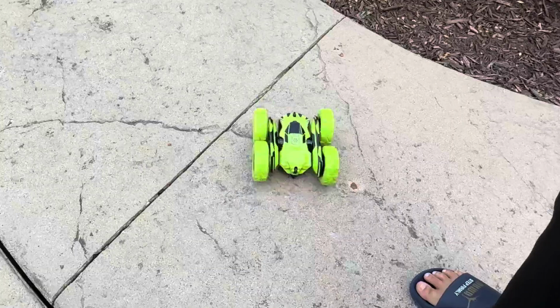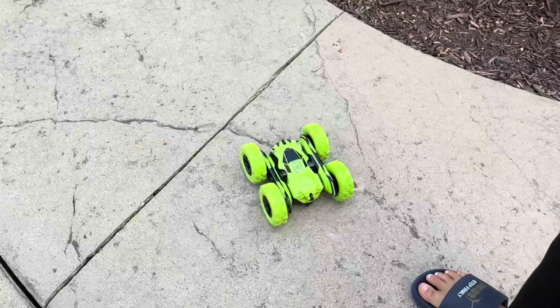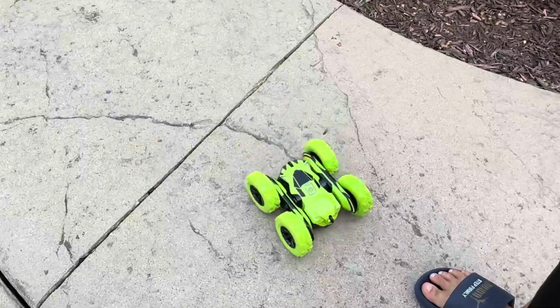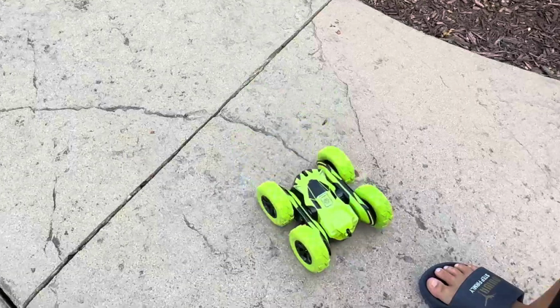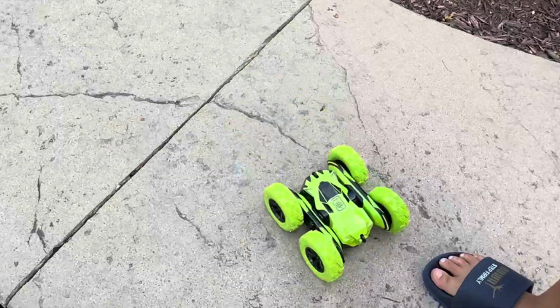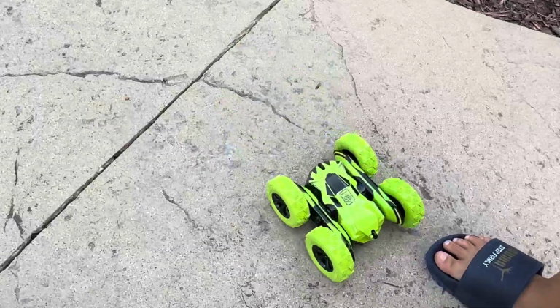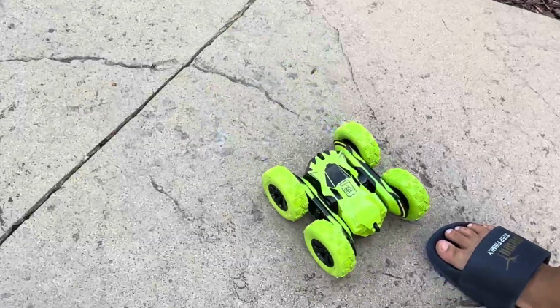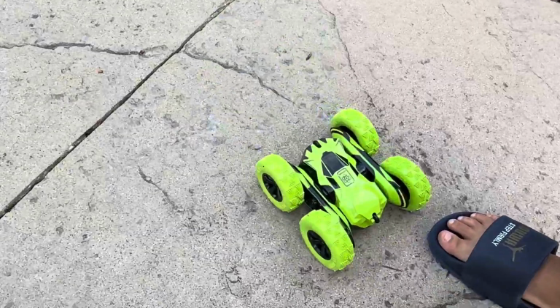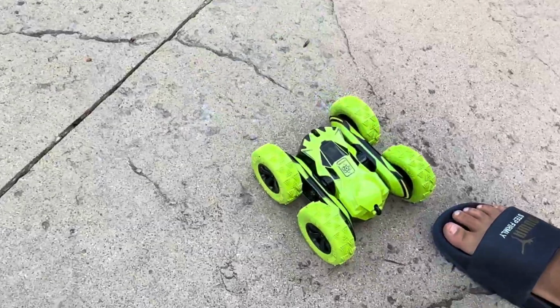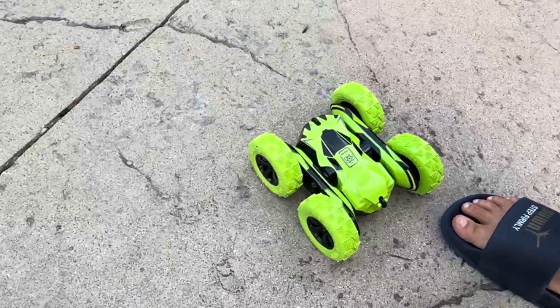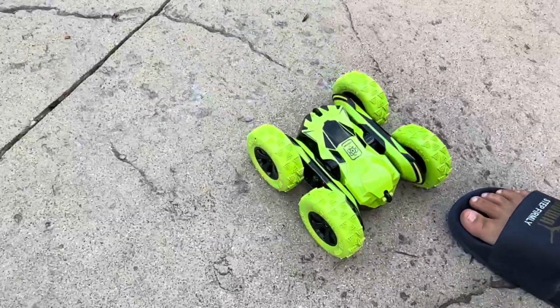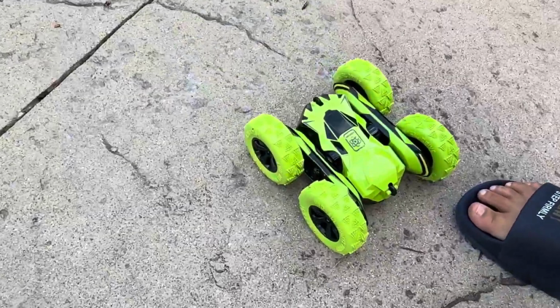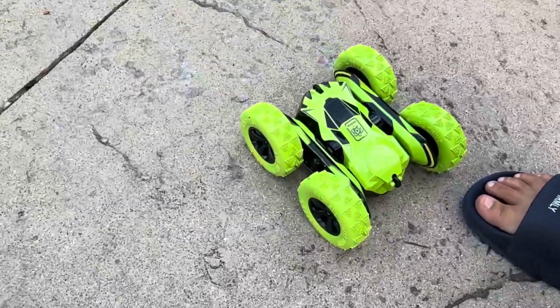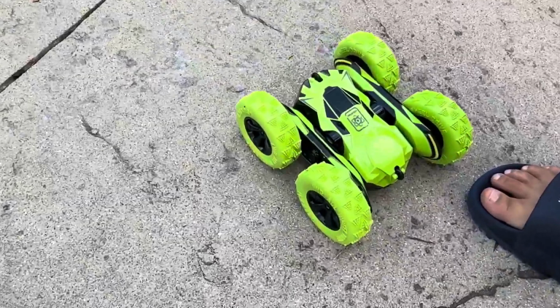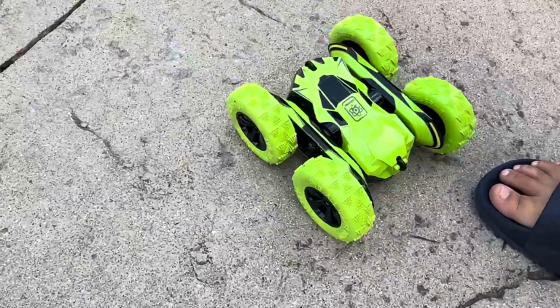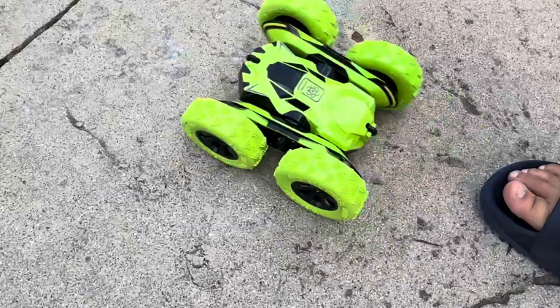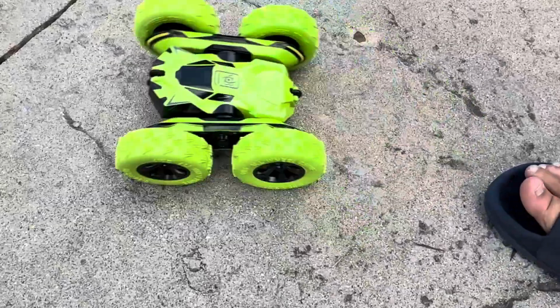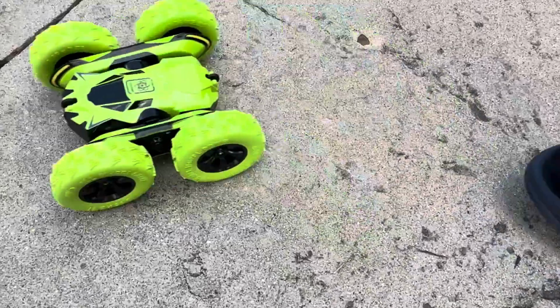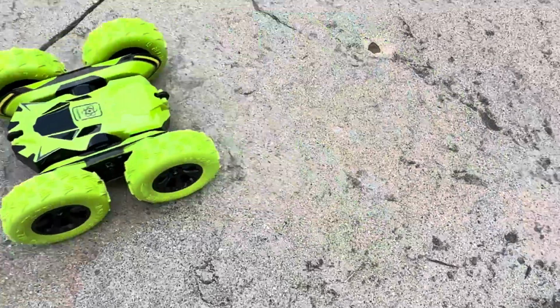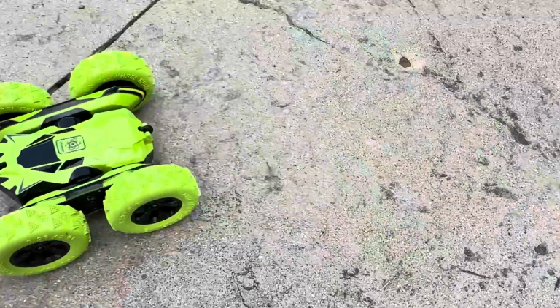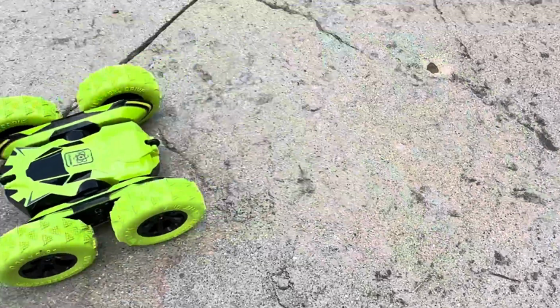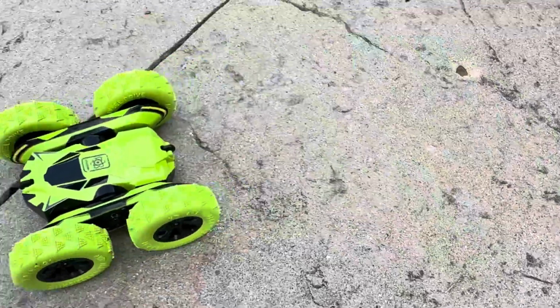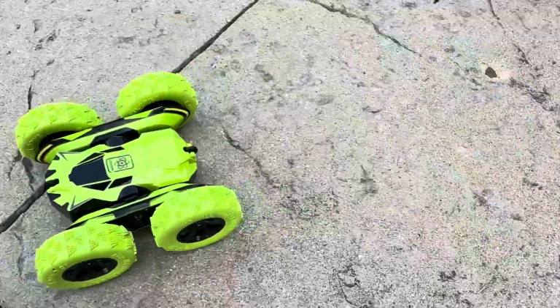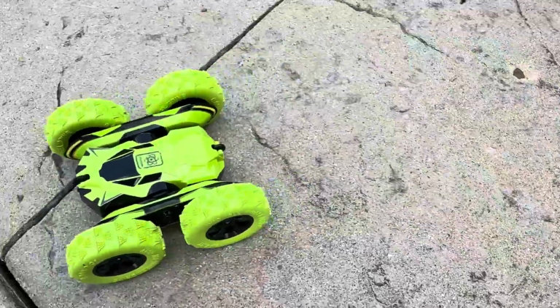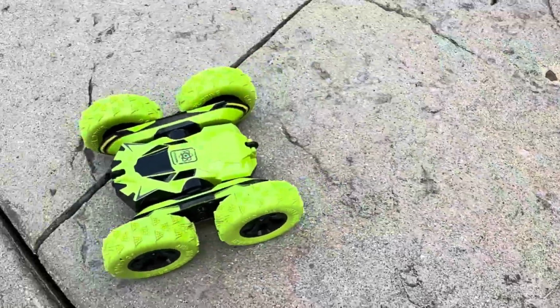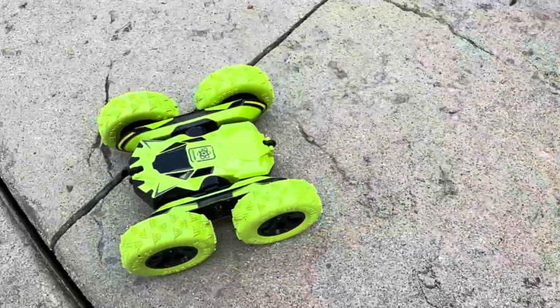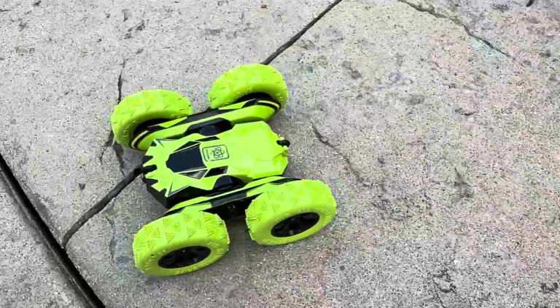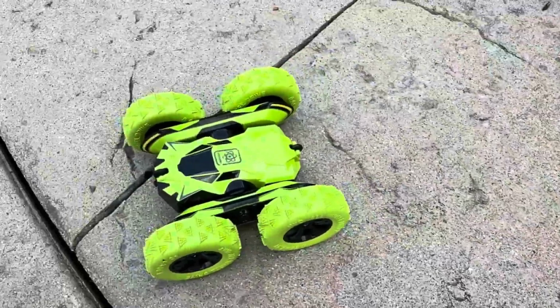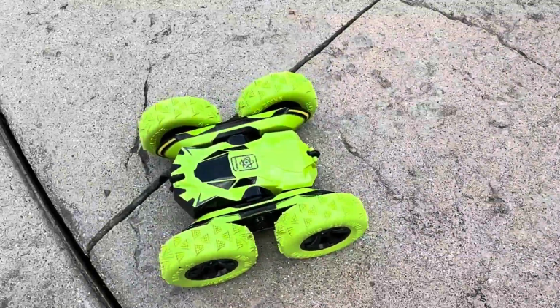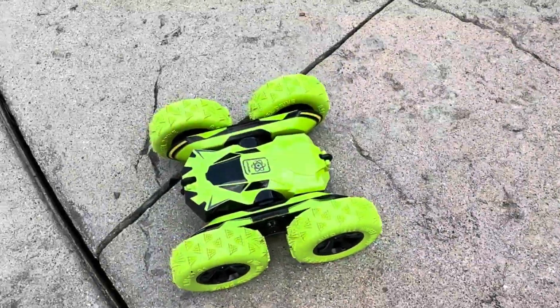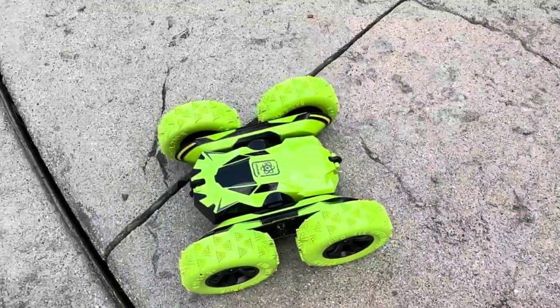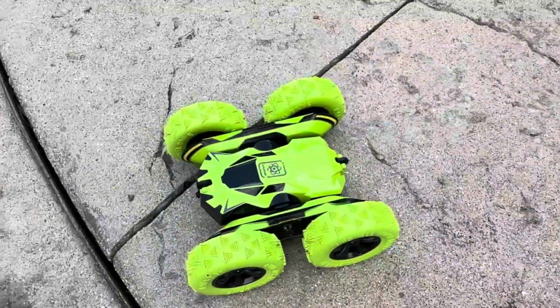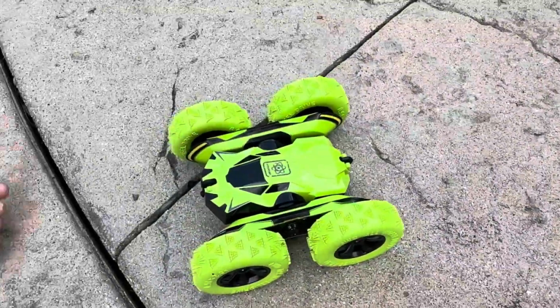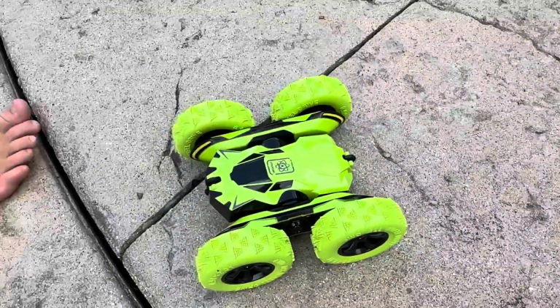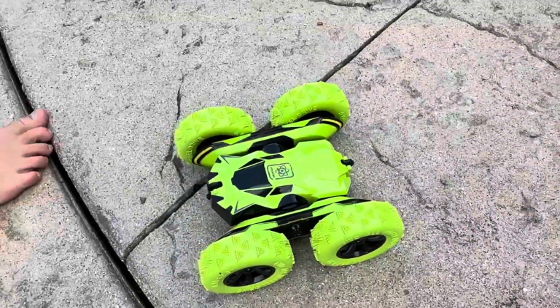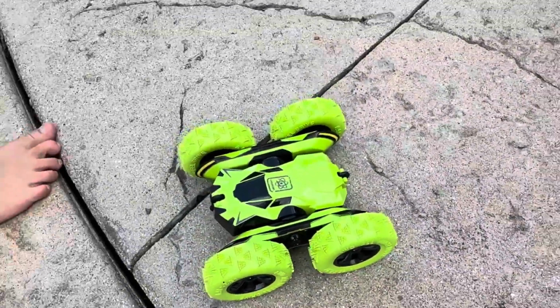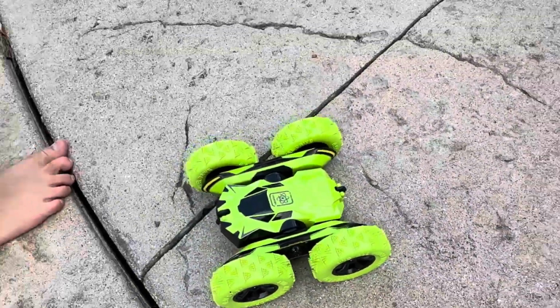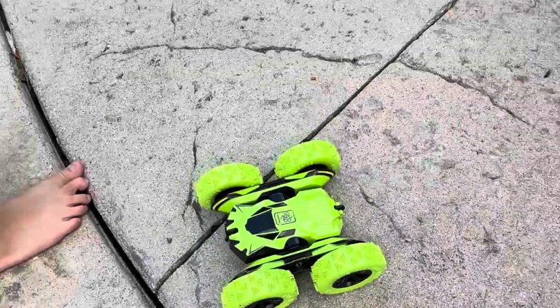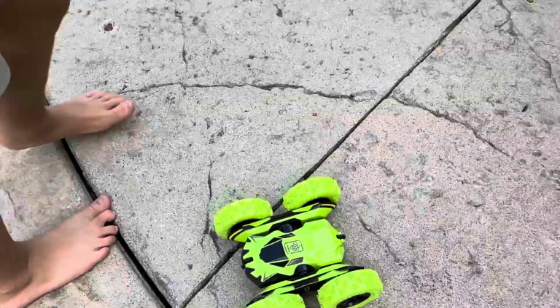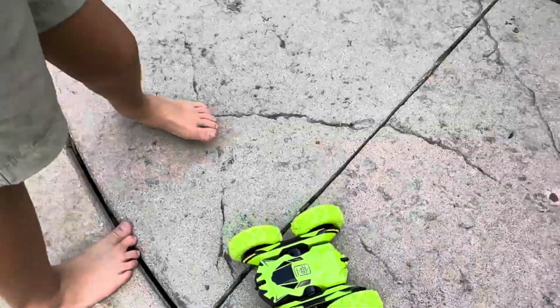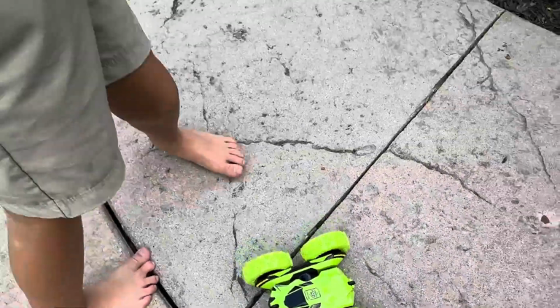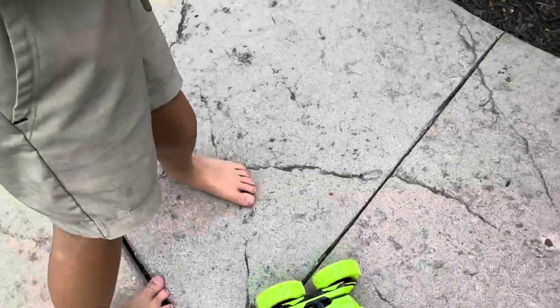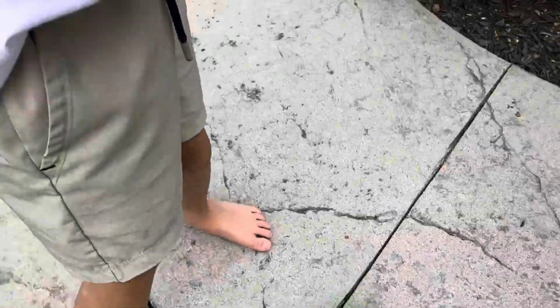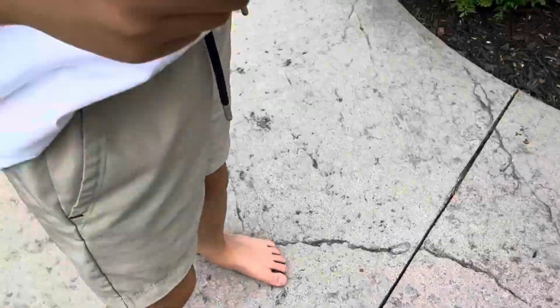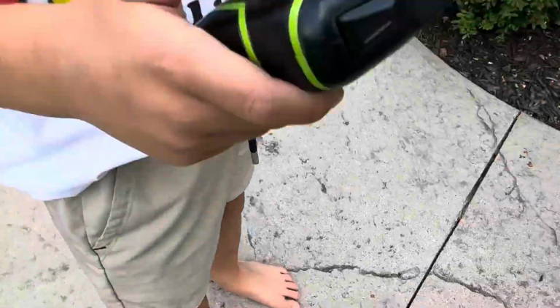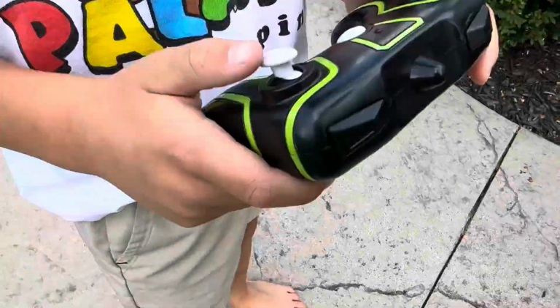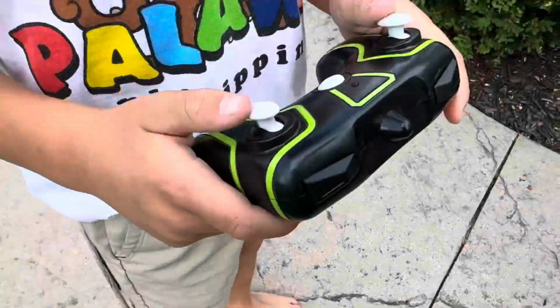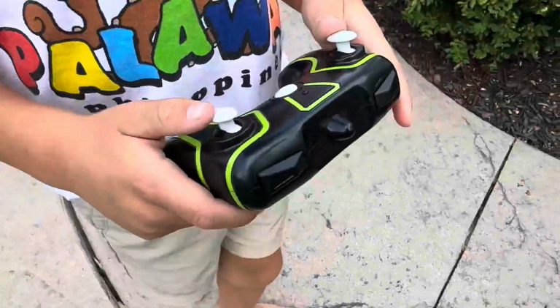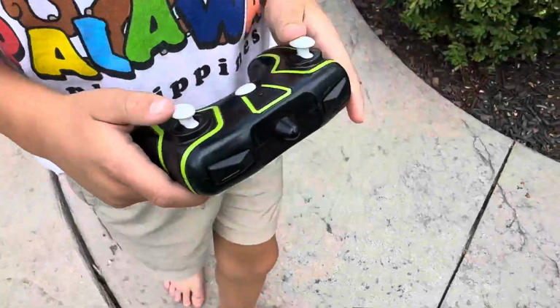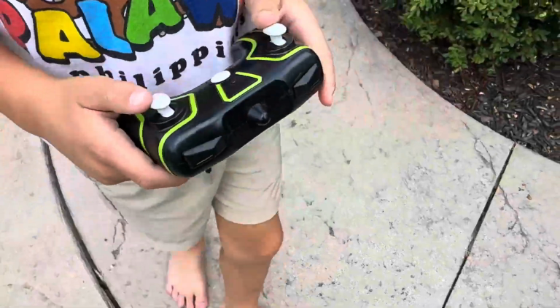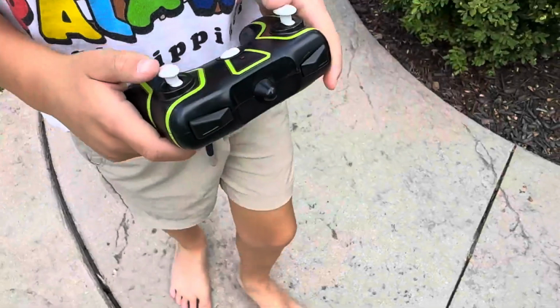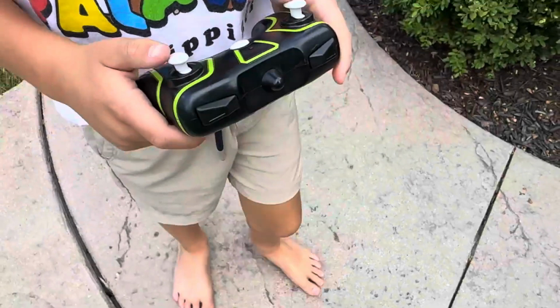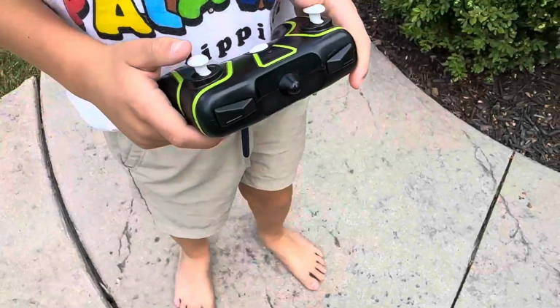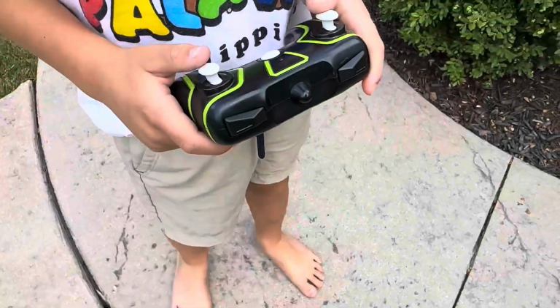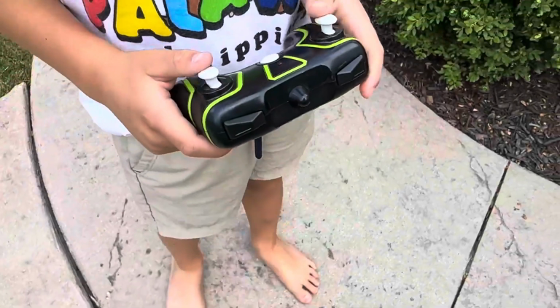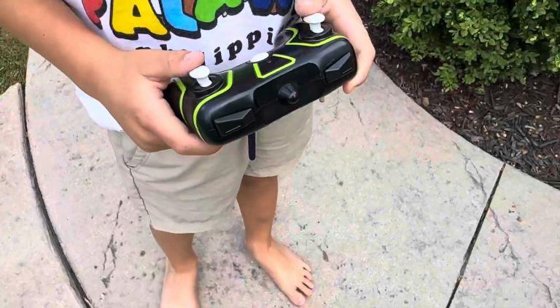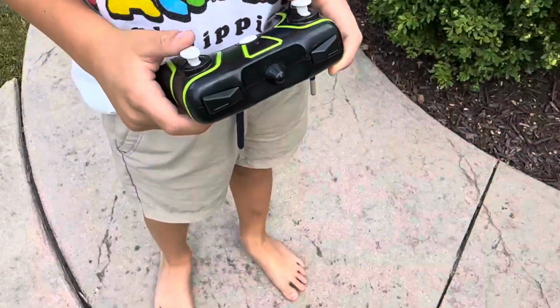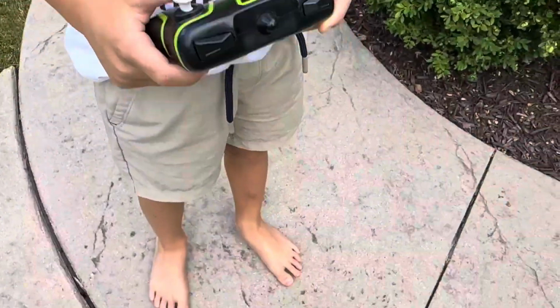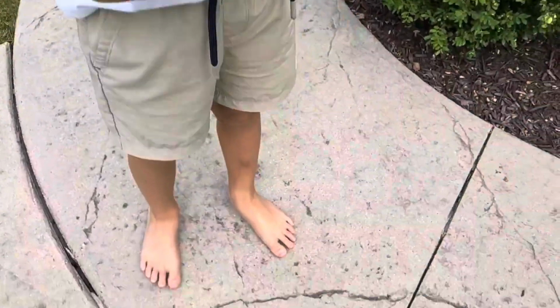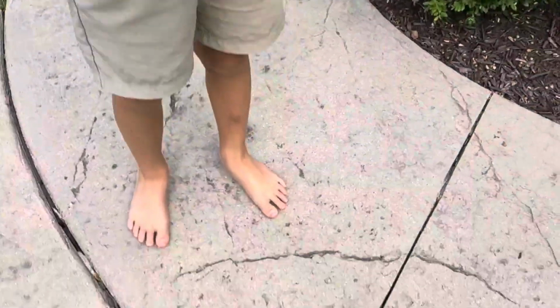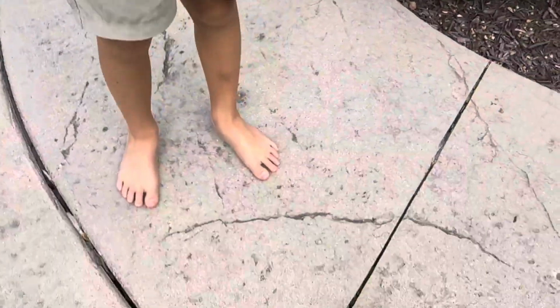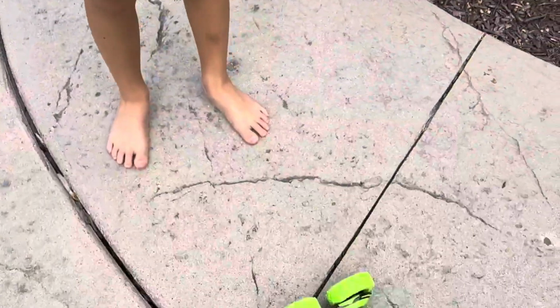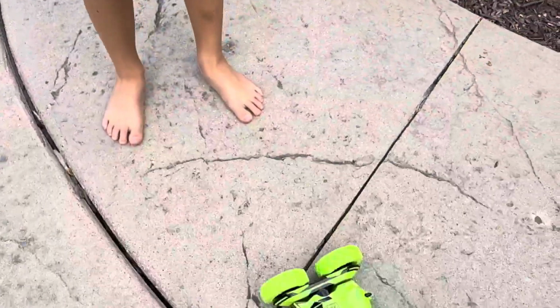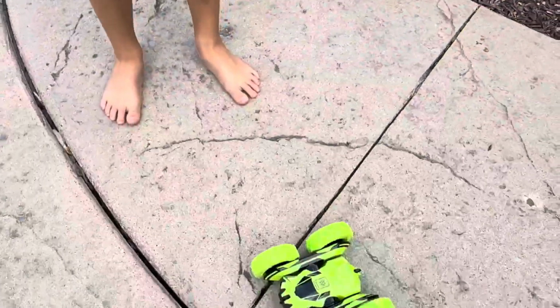Hi everybody, I want to quickly show you this stunt car. It is battery powered. This is the remote. Go ahead, baby.